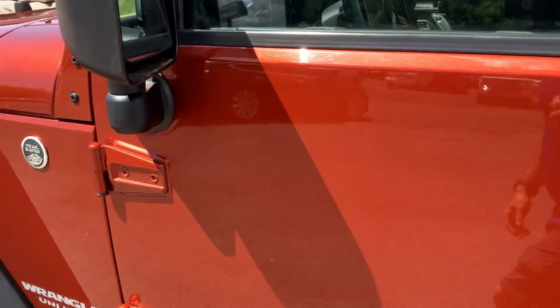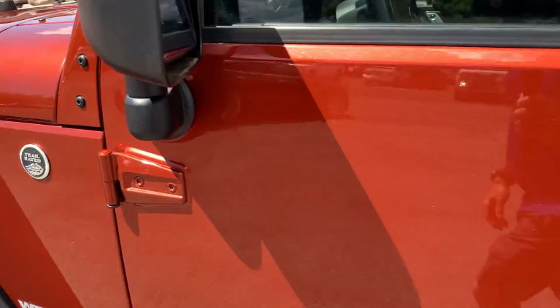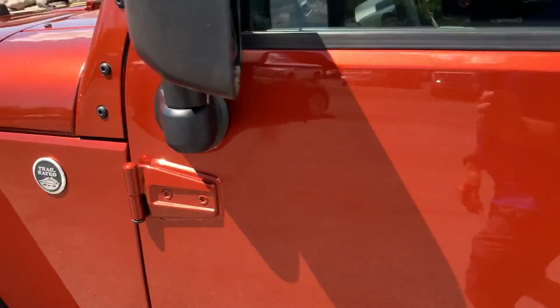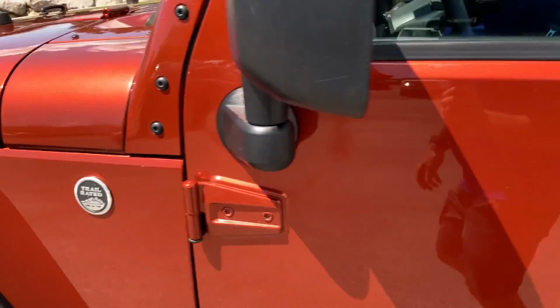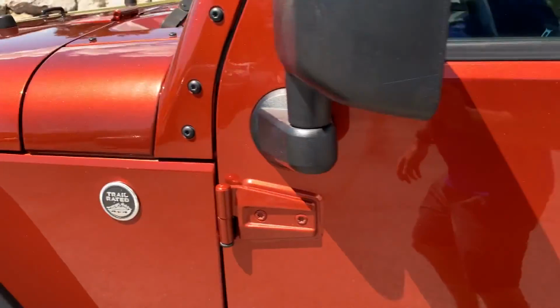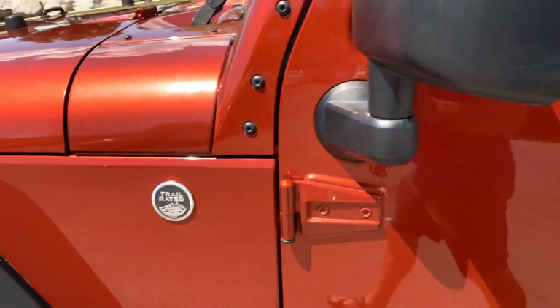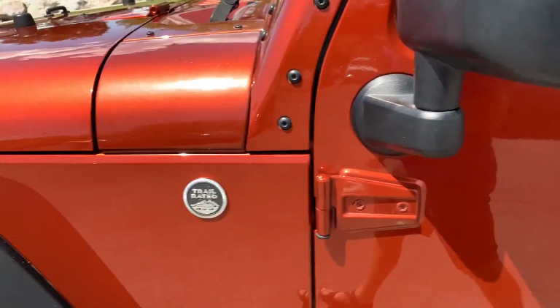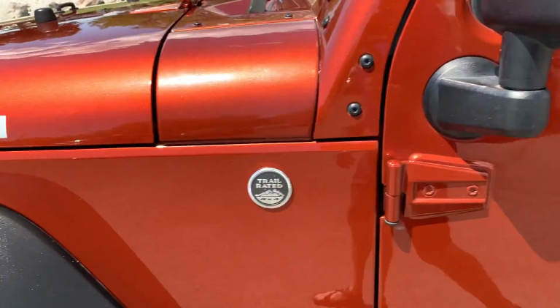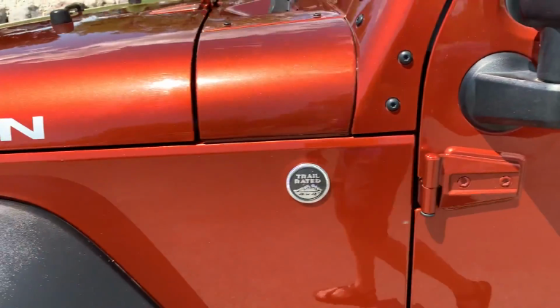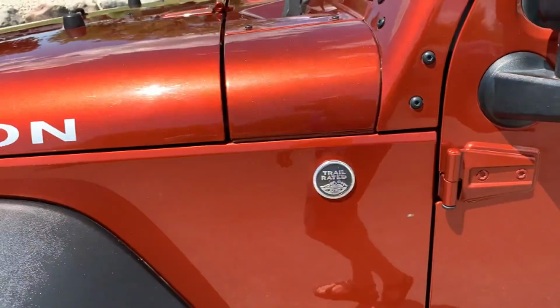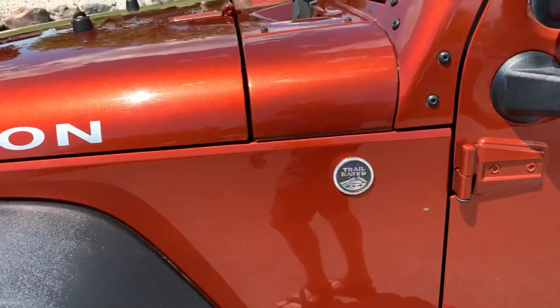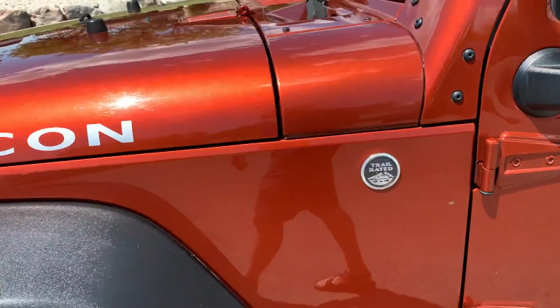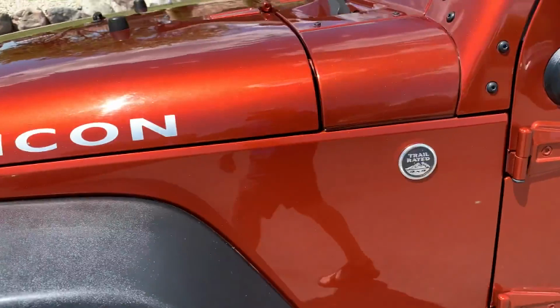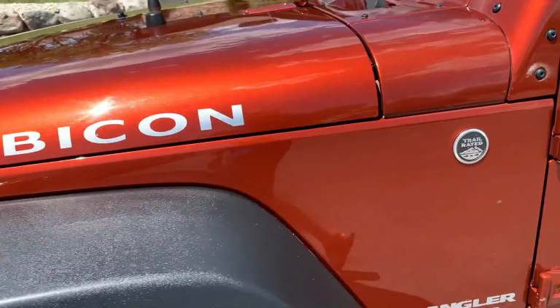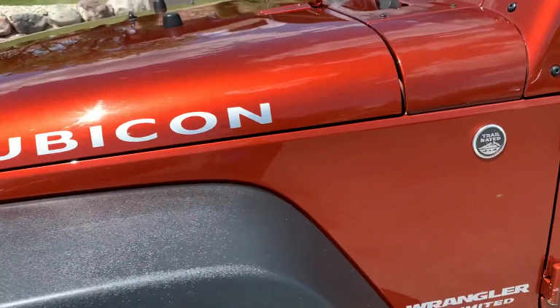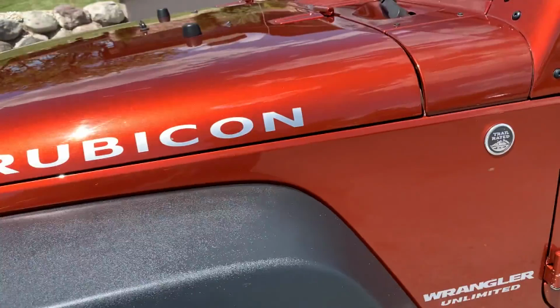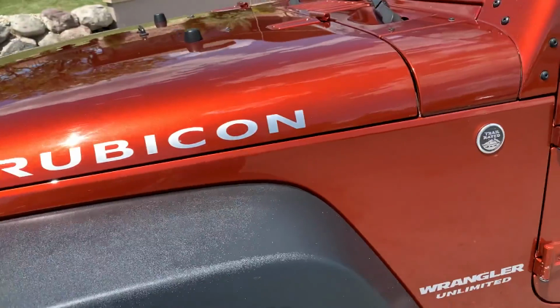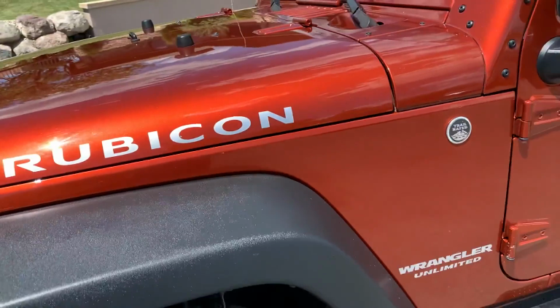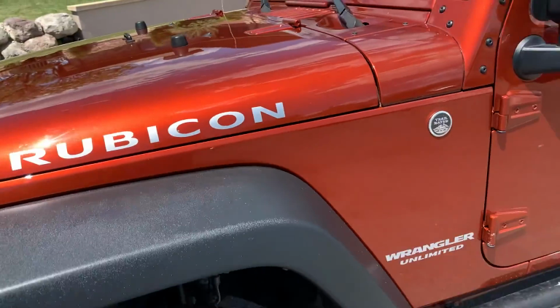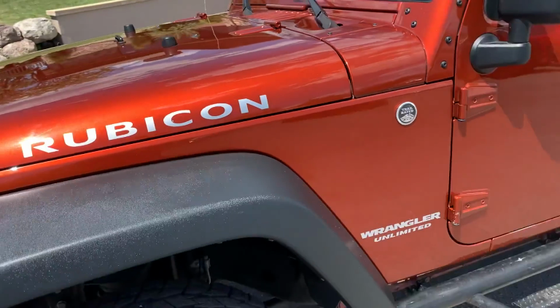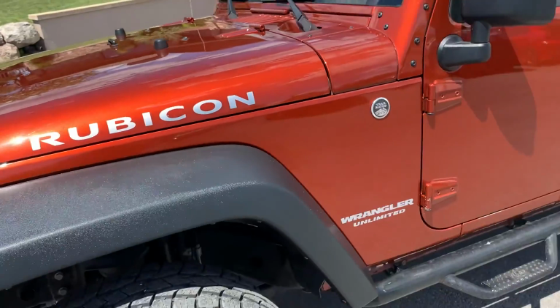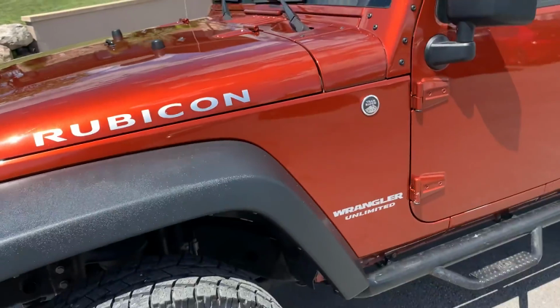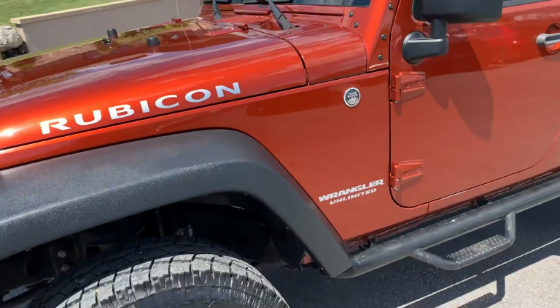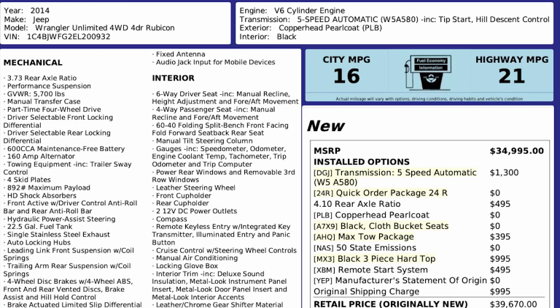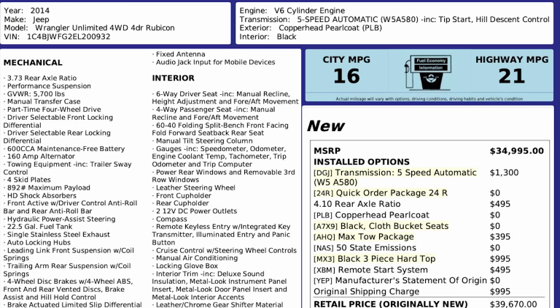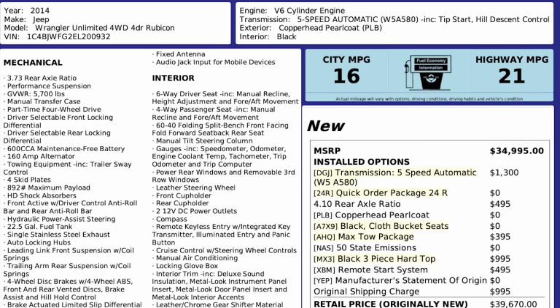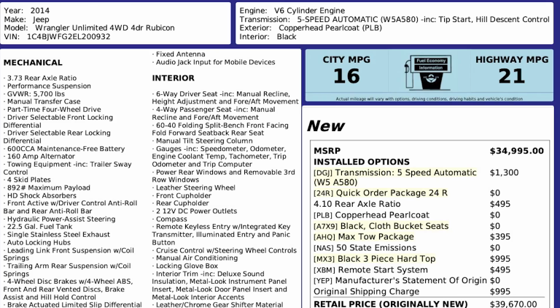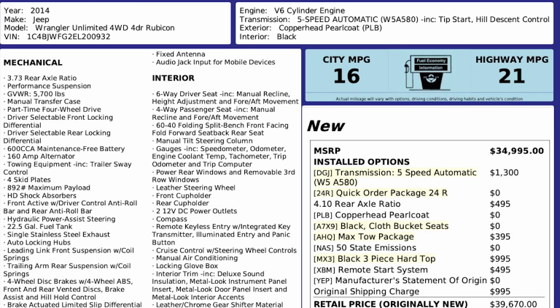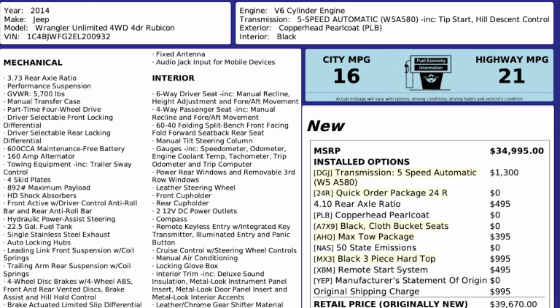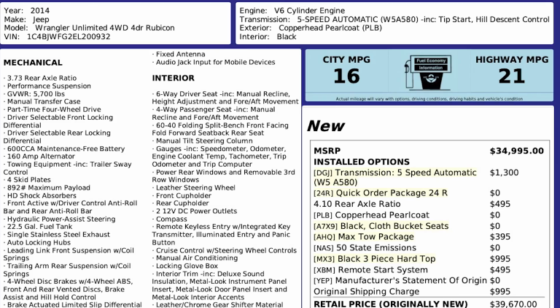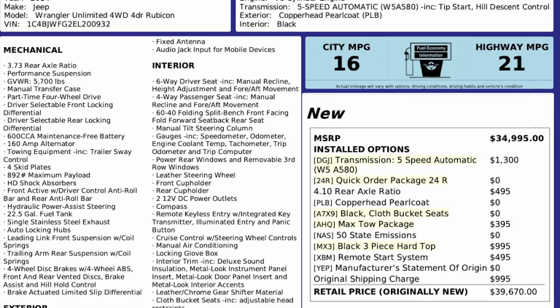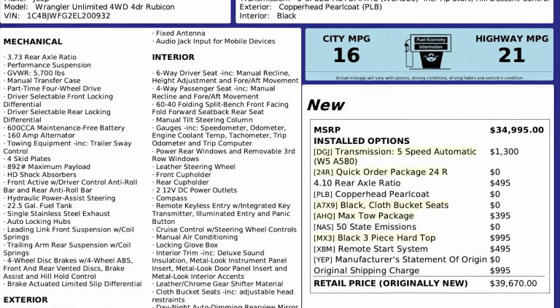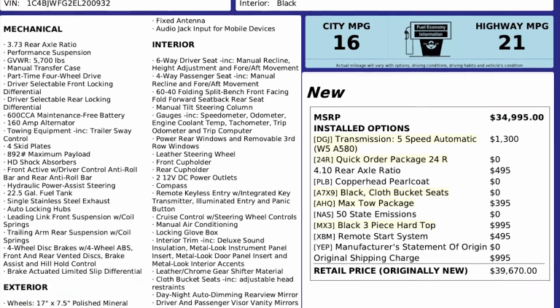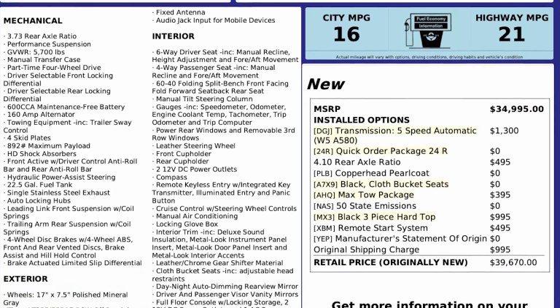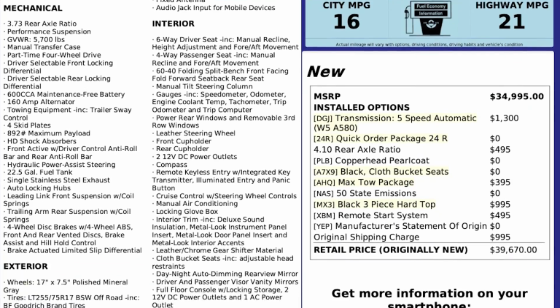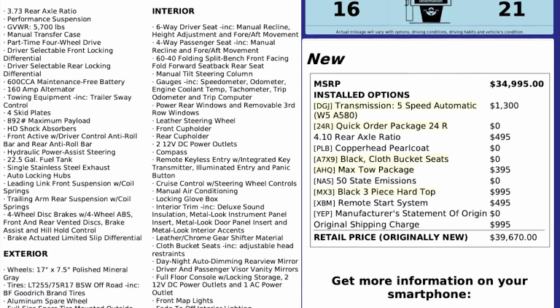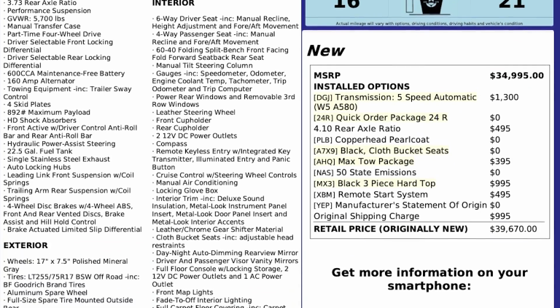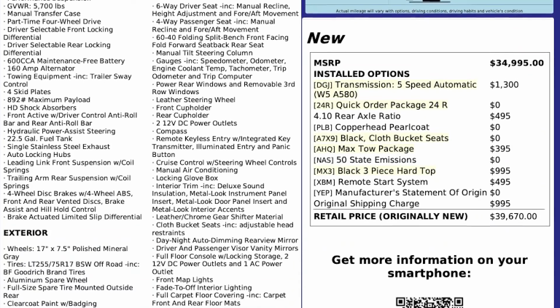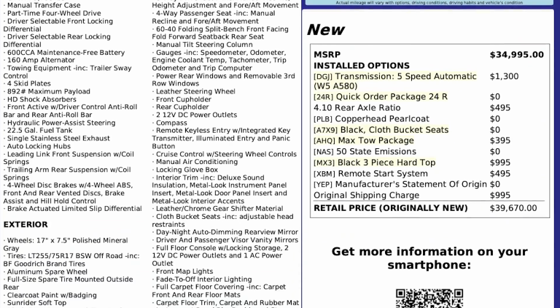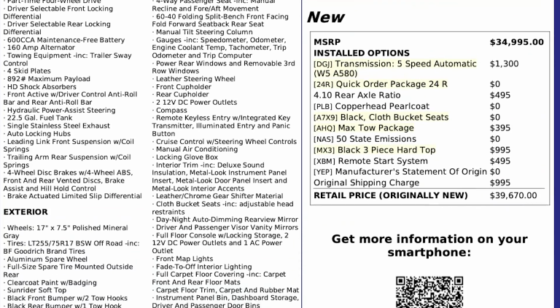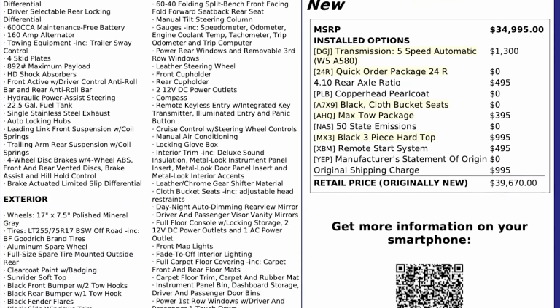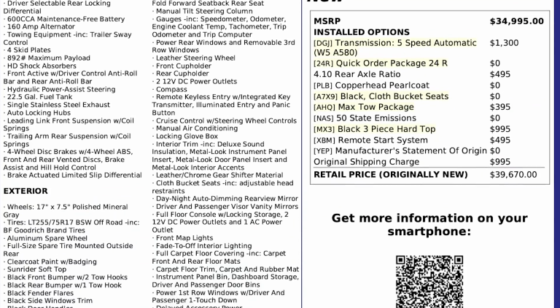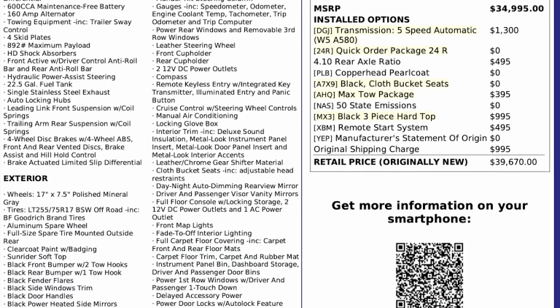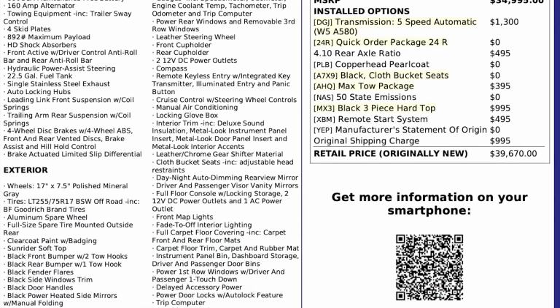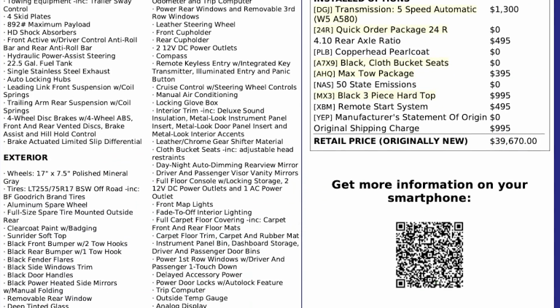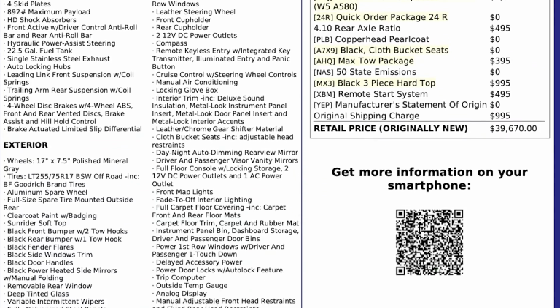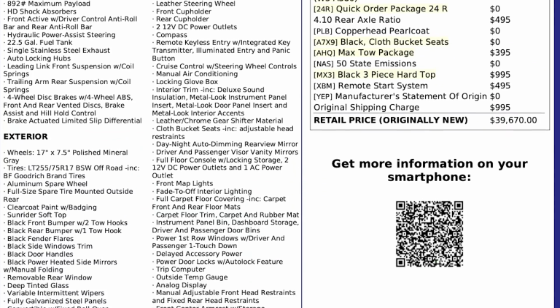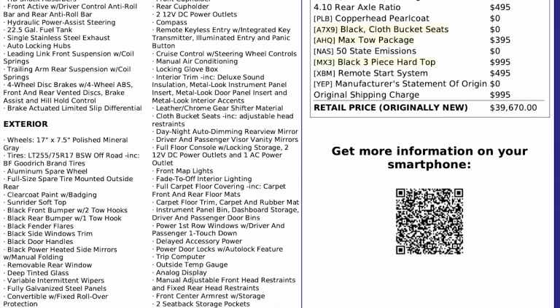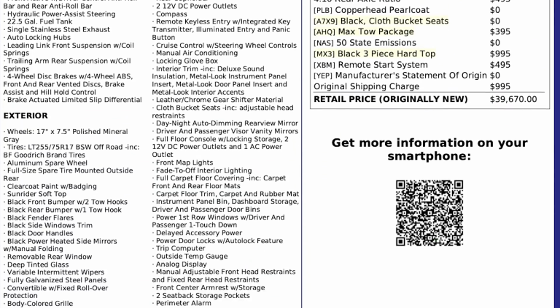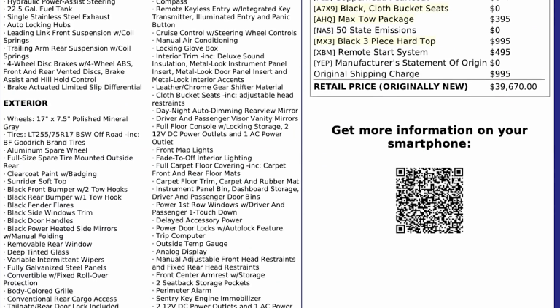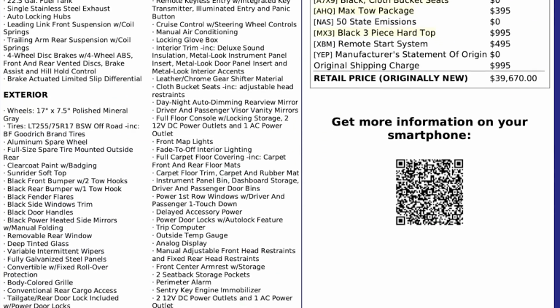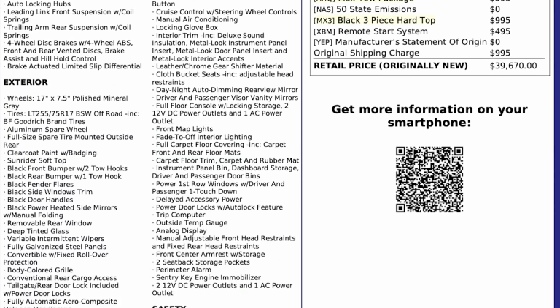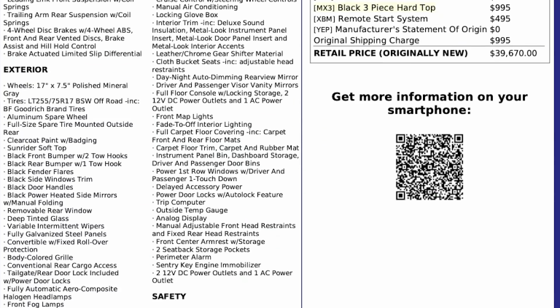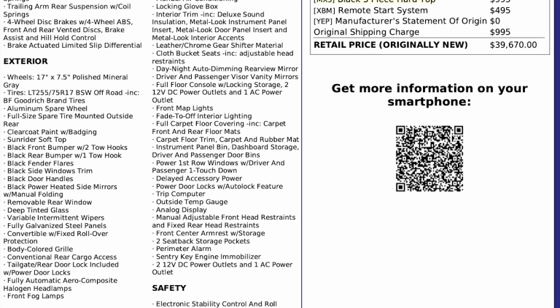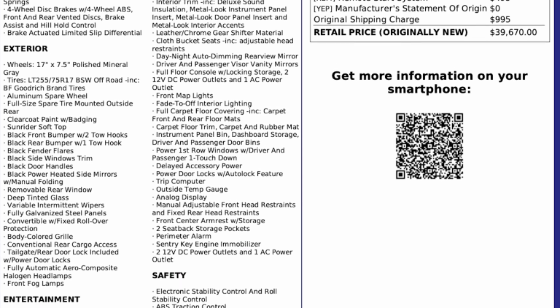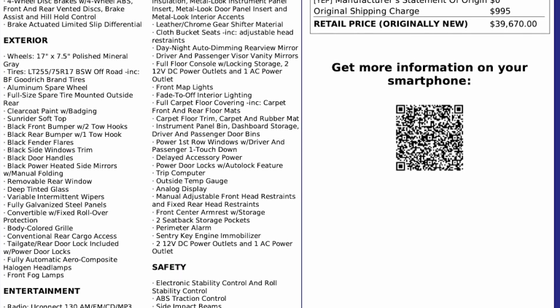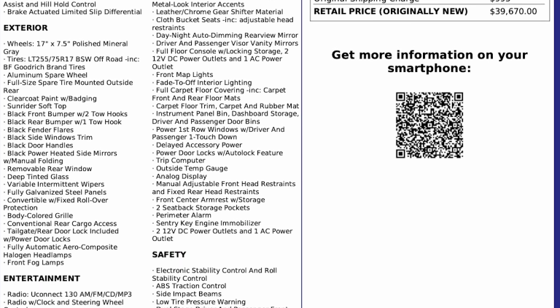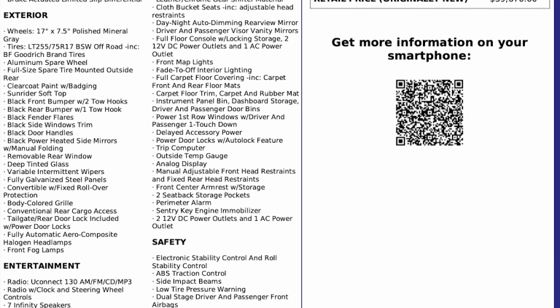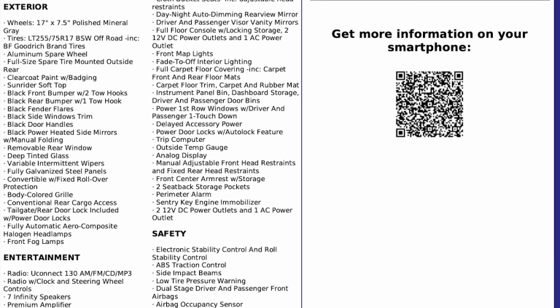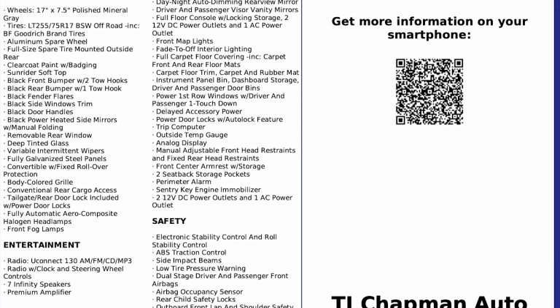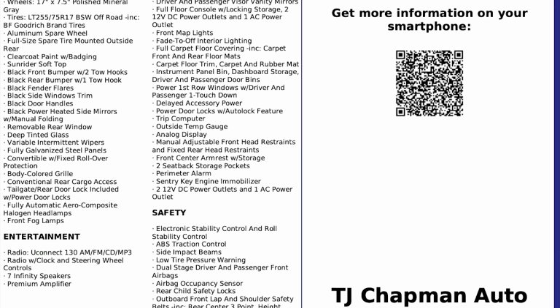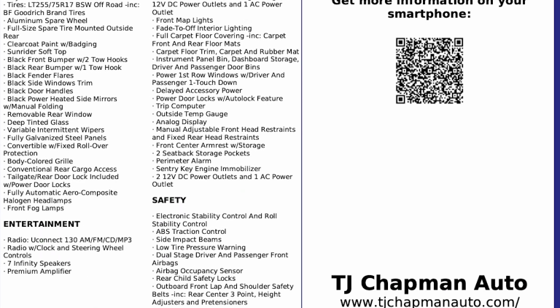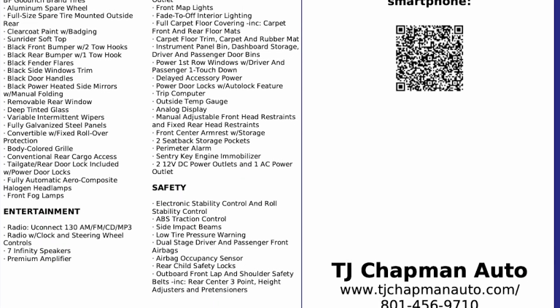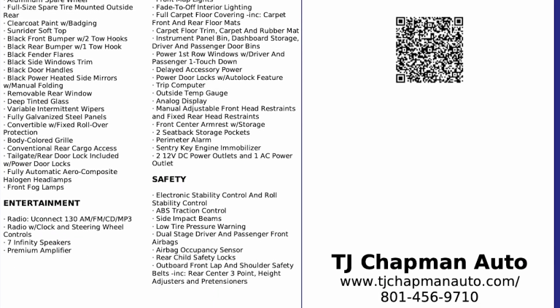This vehicle does have a clean title. For more inventory, visit us at TJCHABANAUTO.COM.